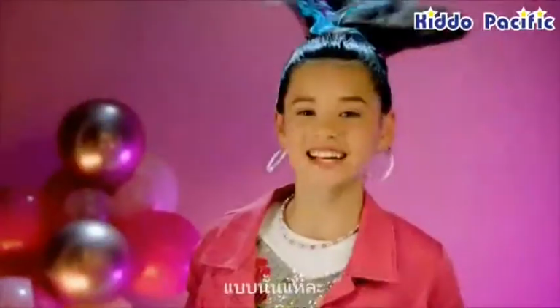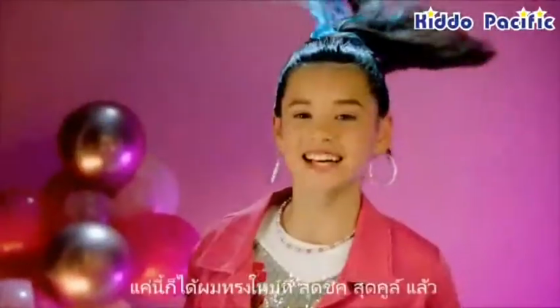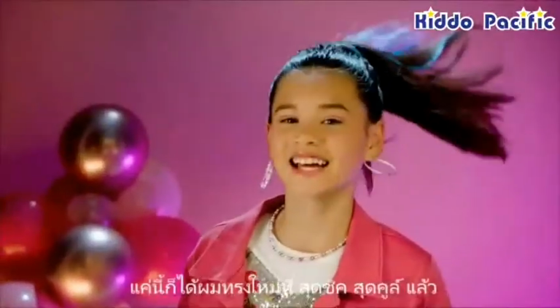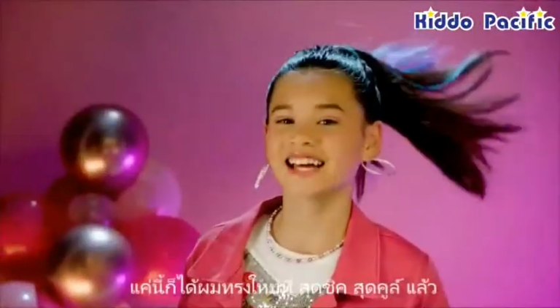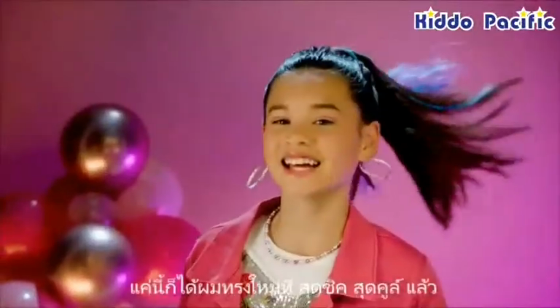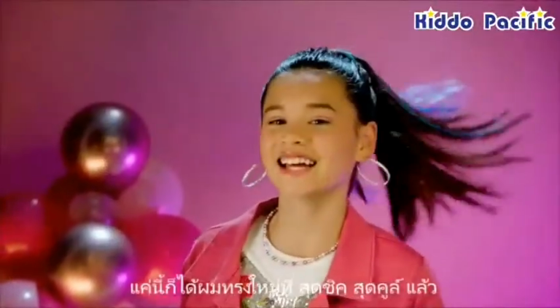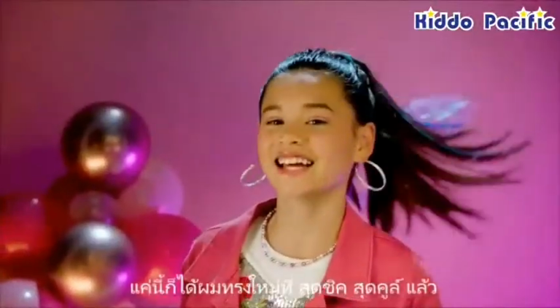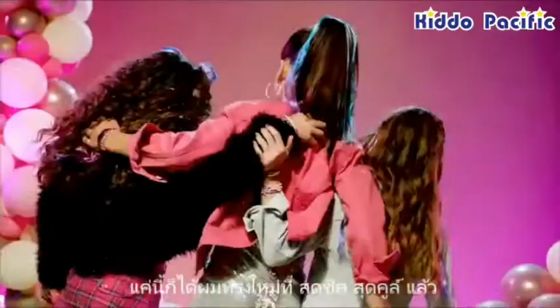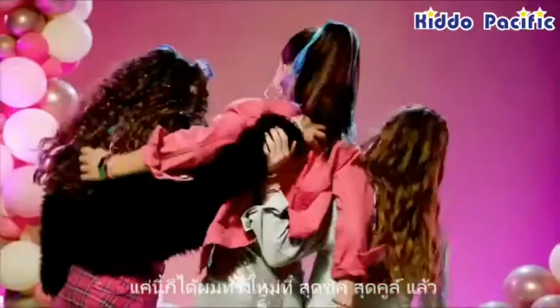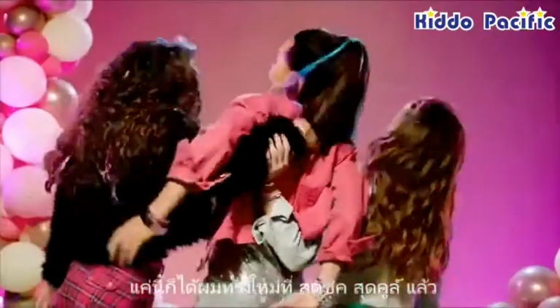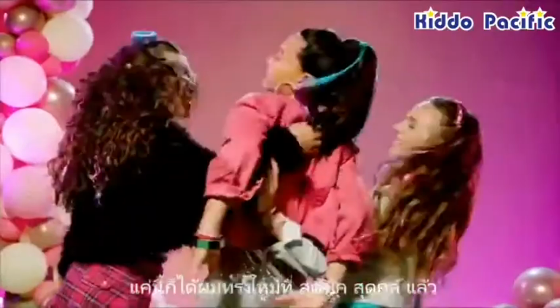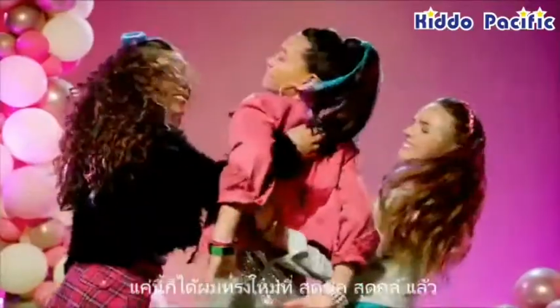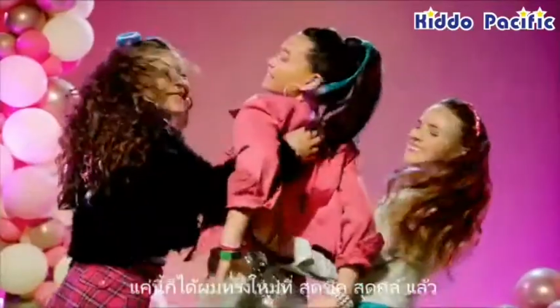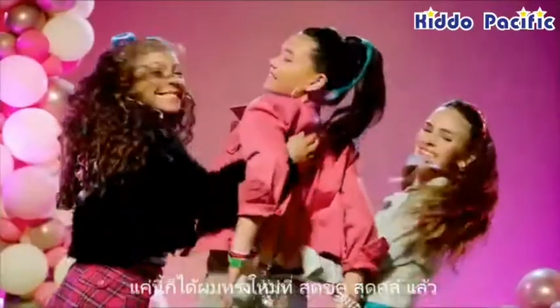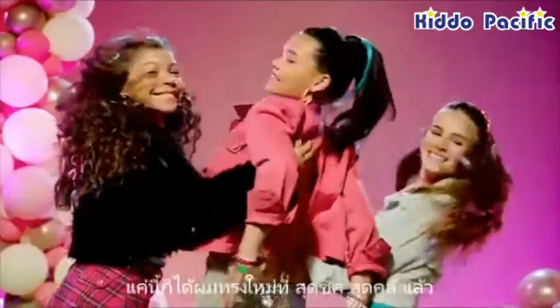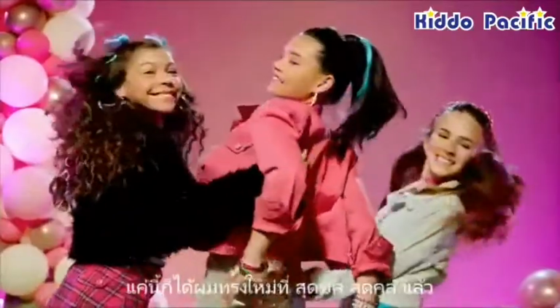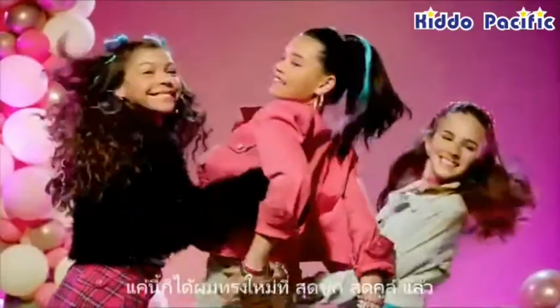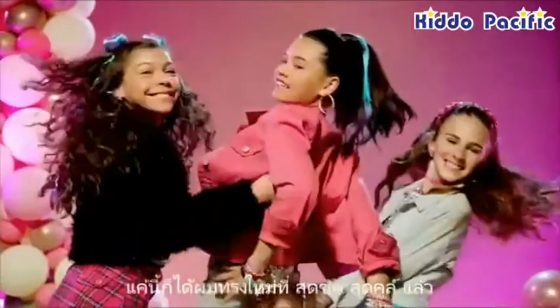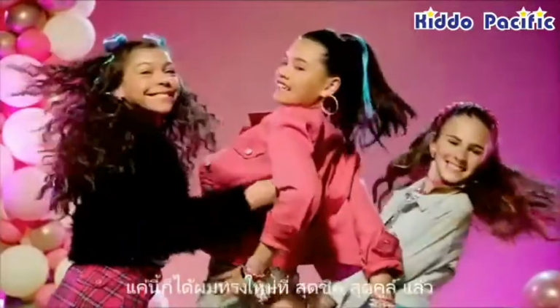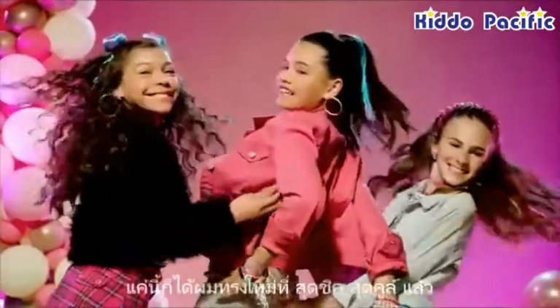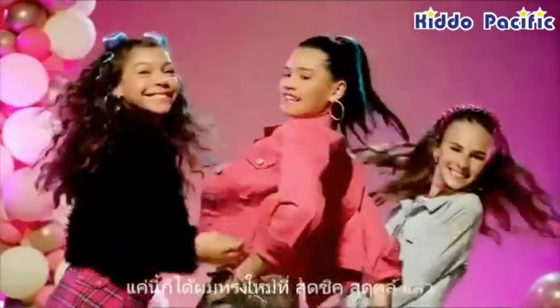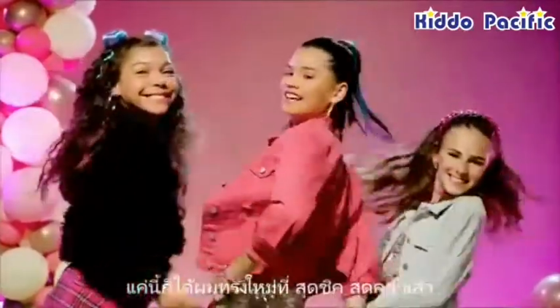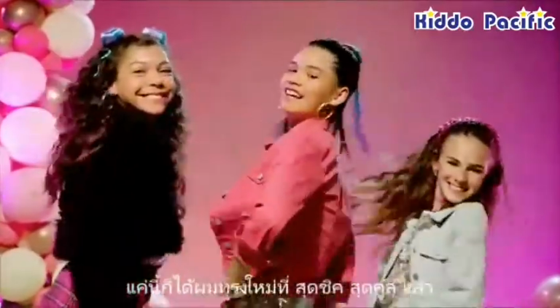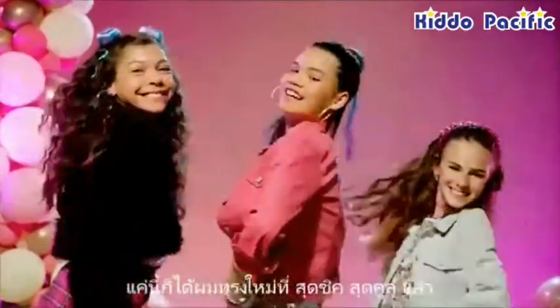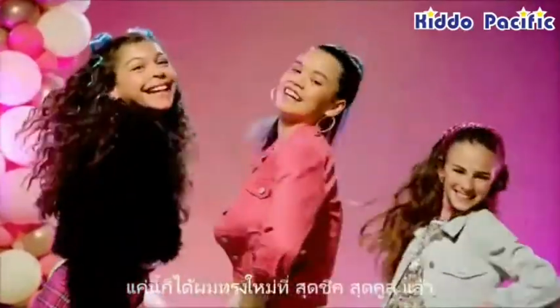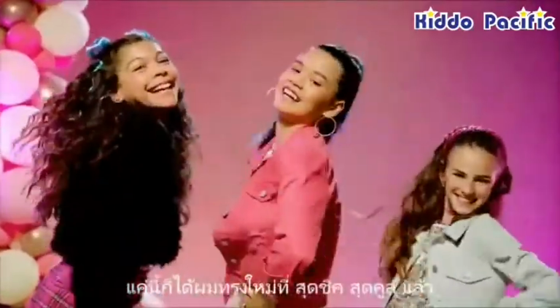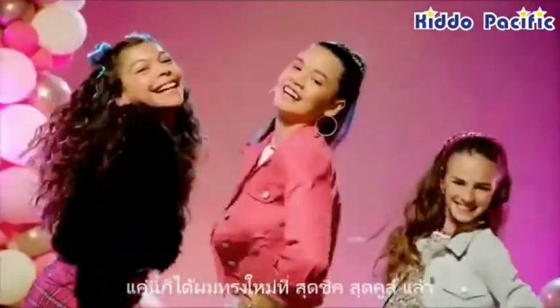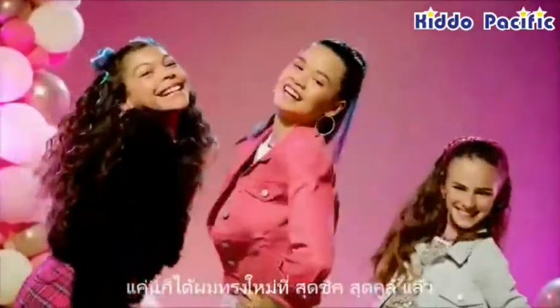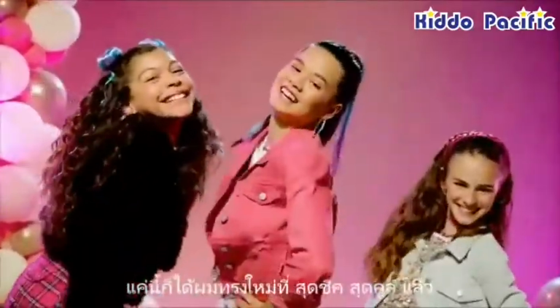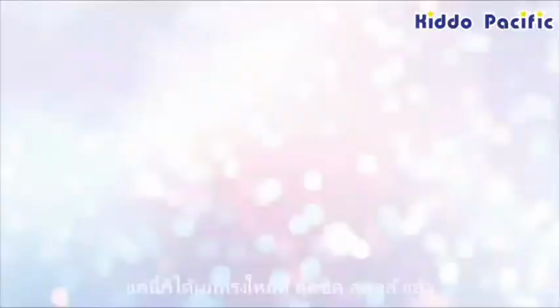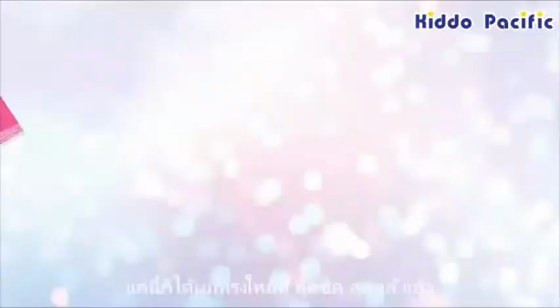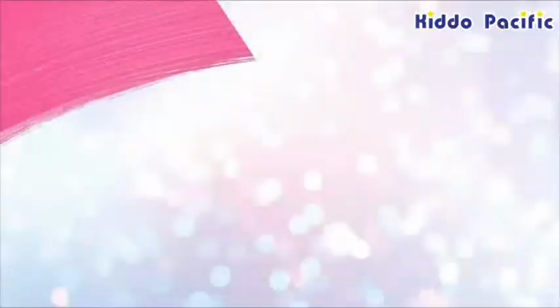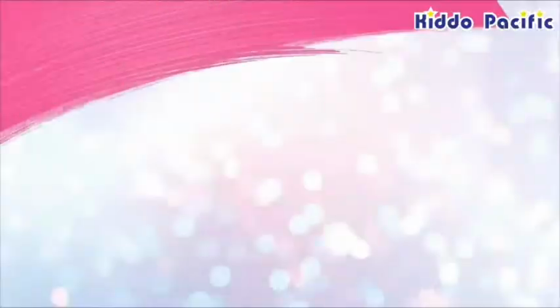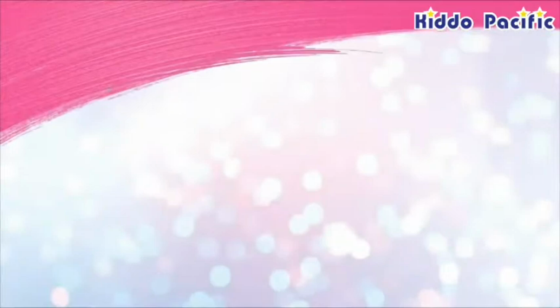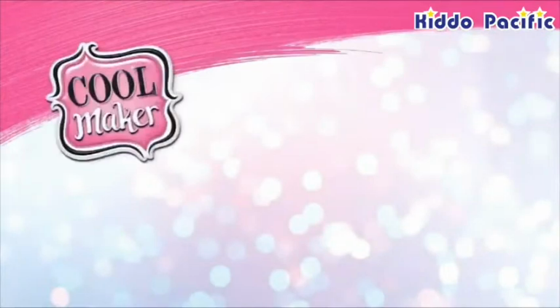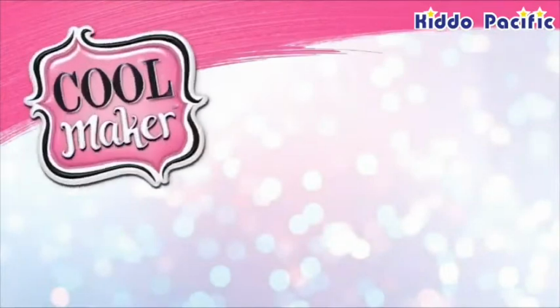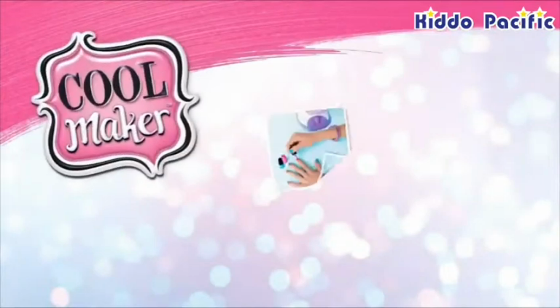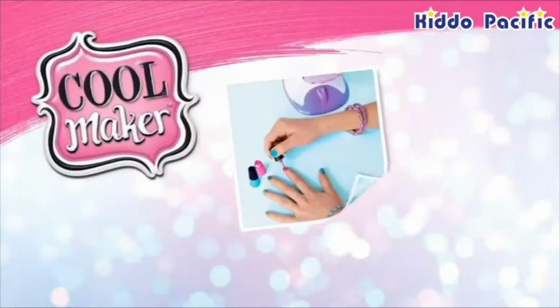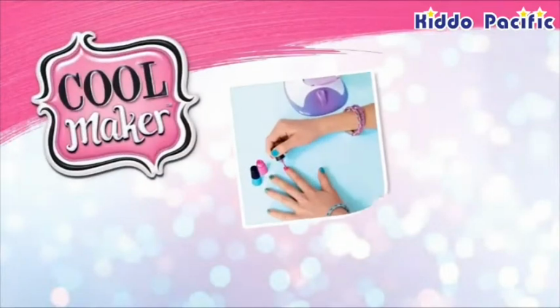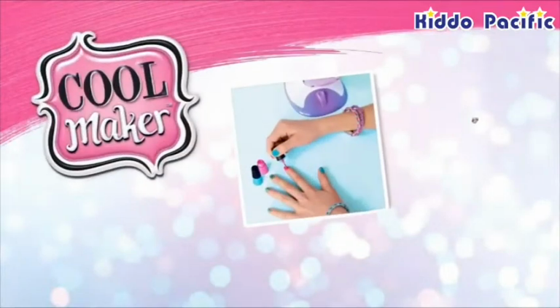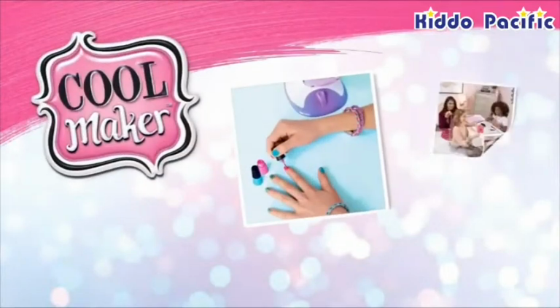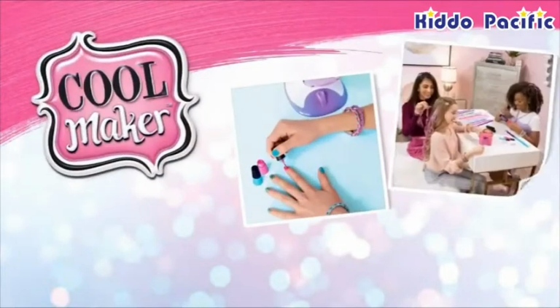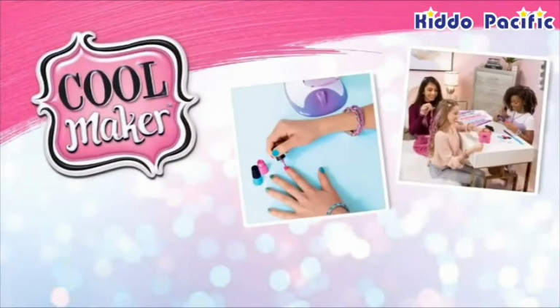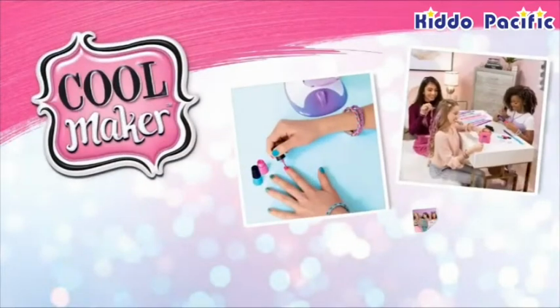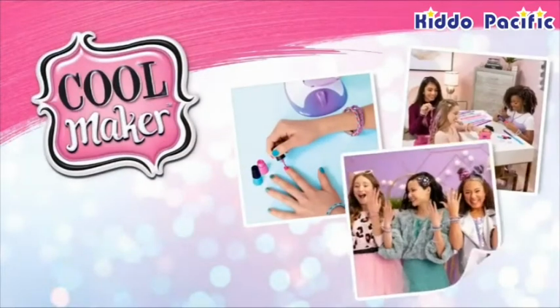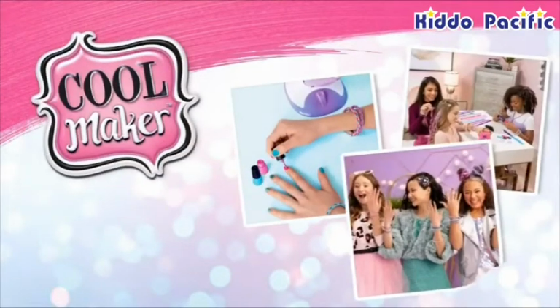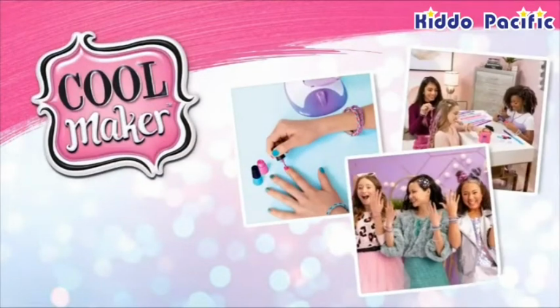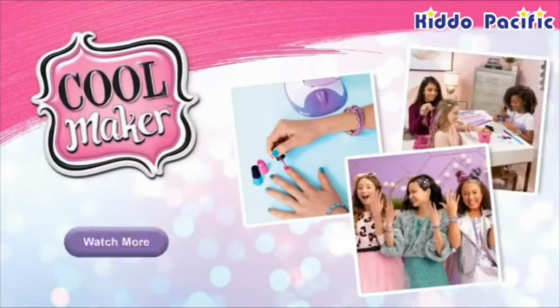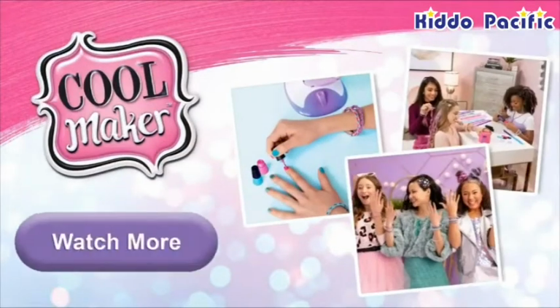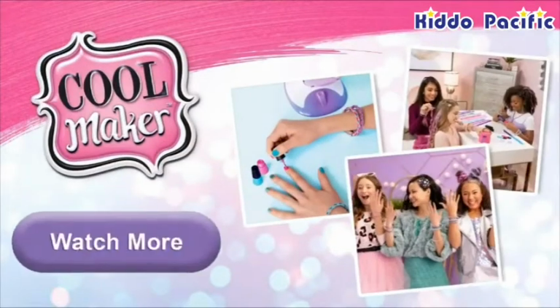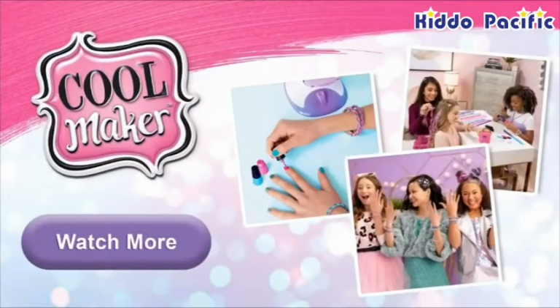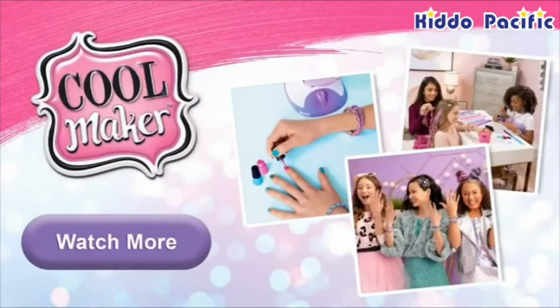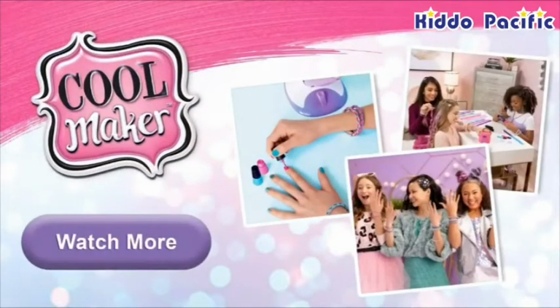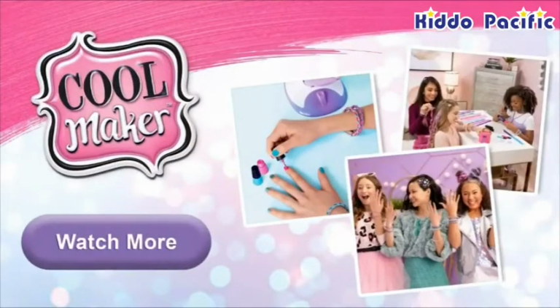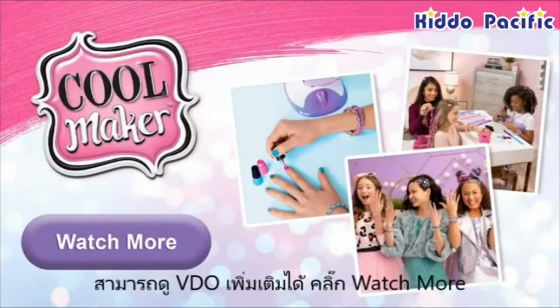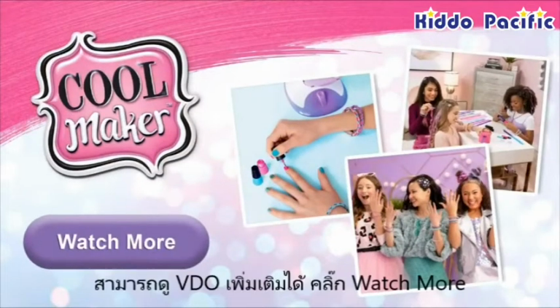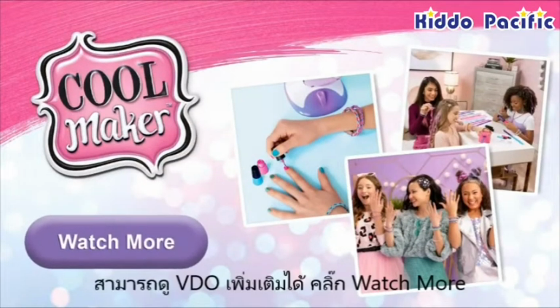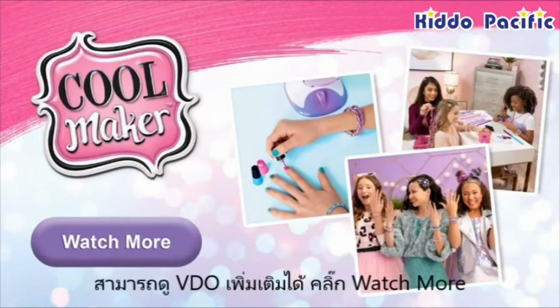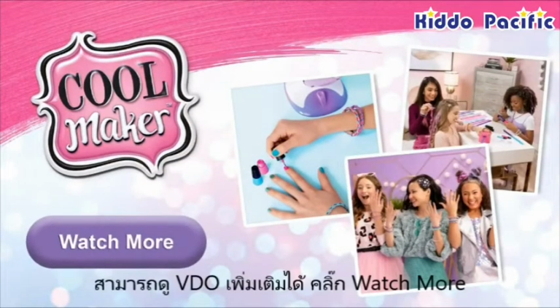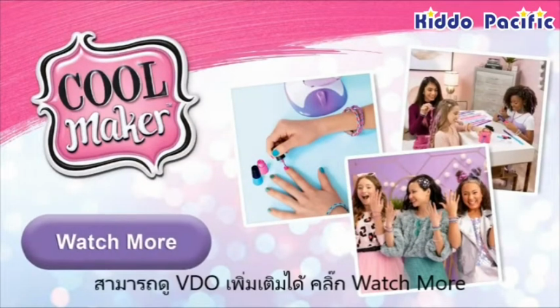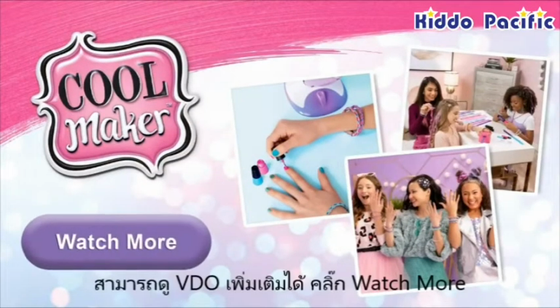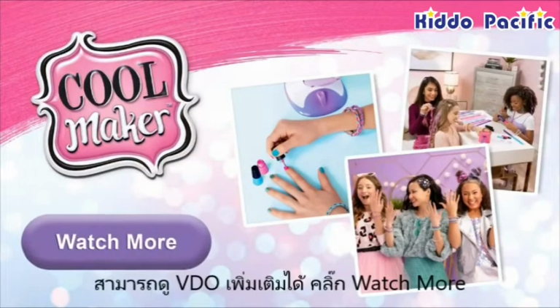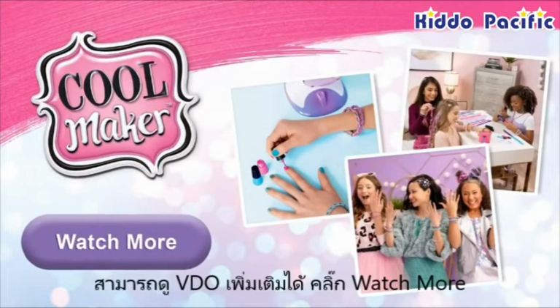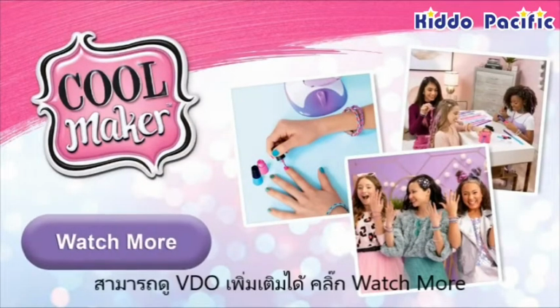Just like that, you're wearing your cool new hair! Watch another video below!